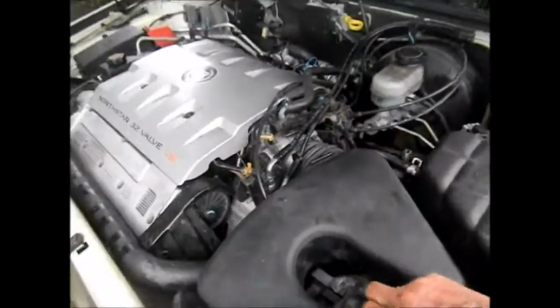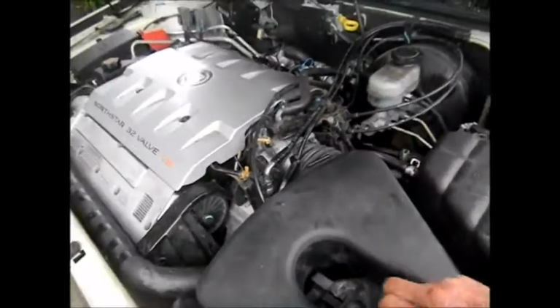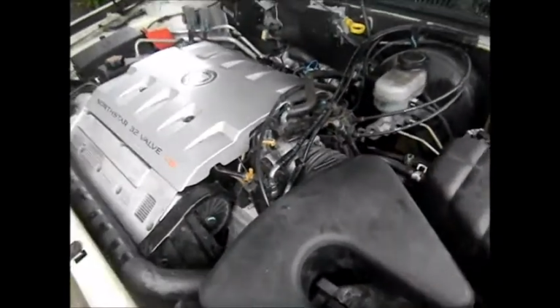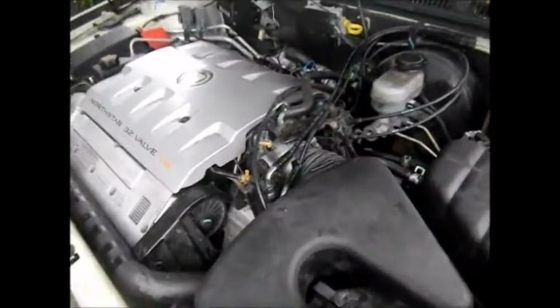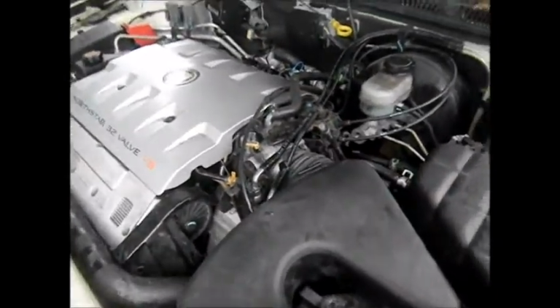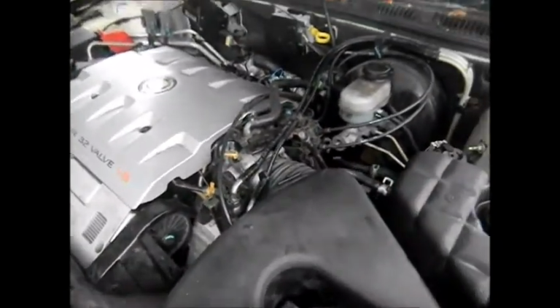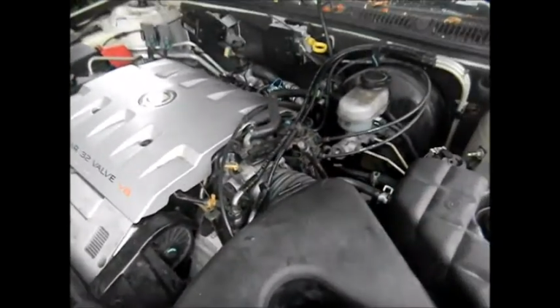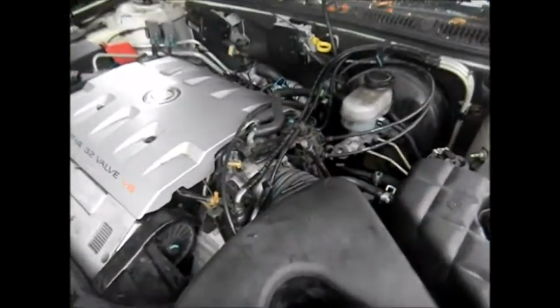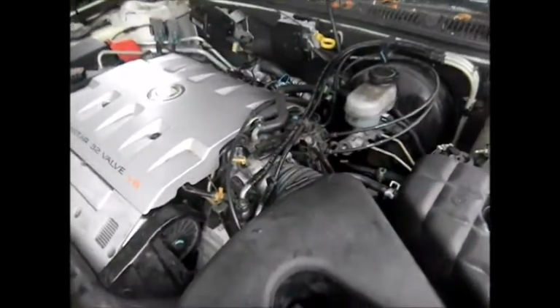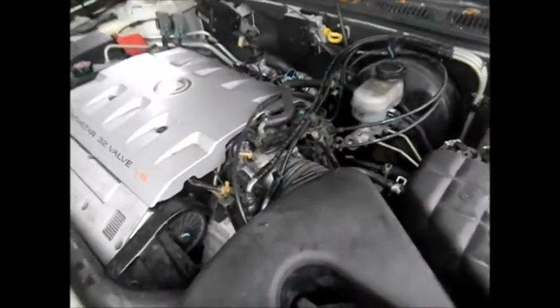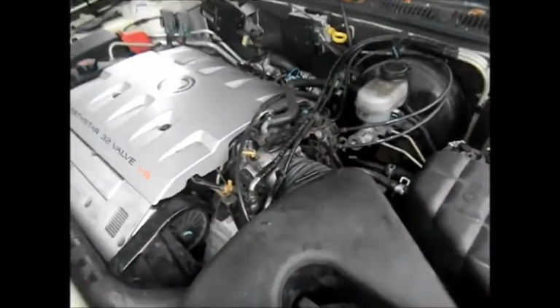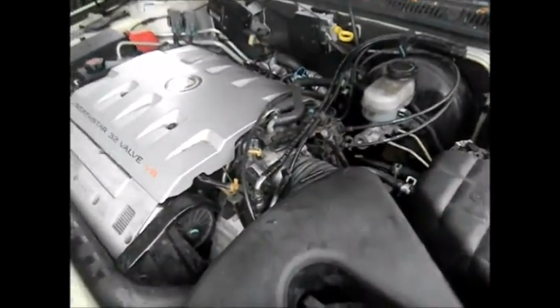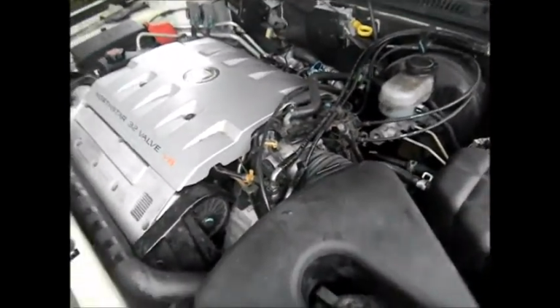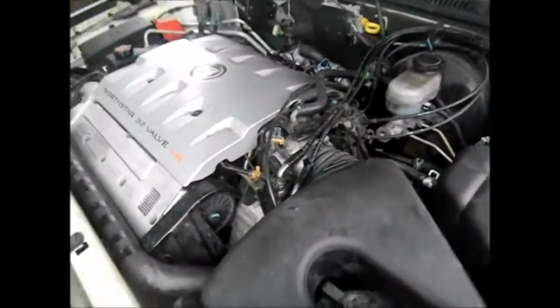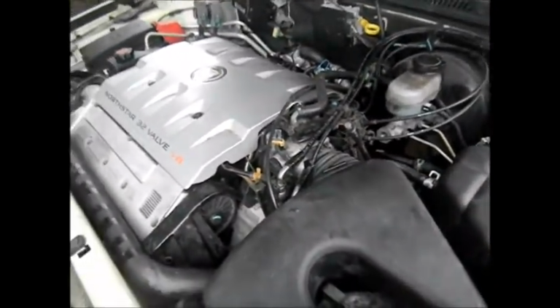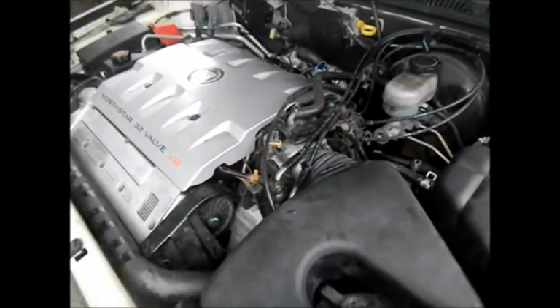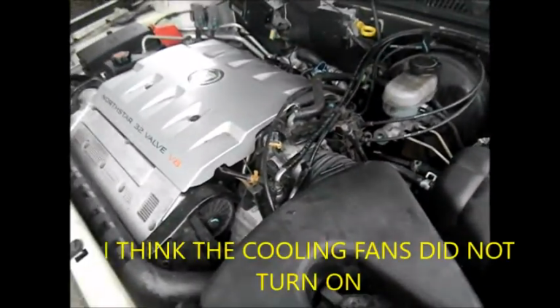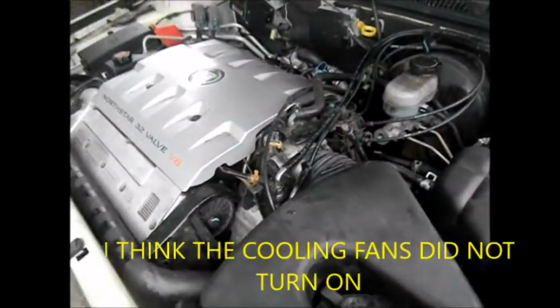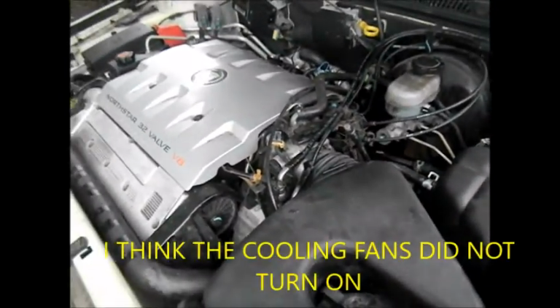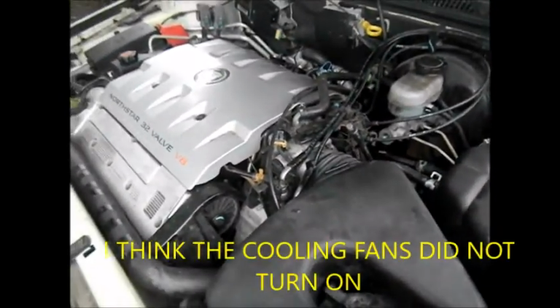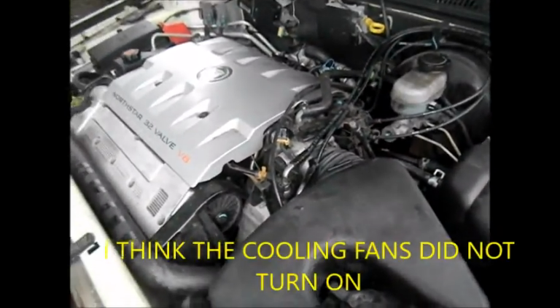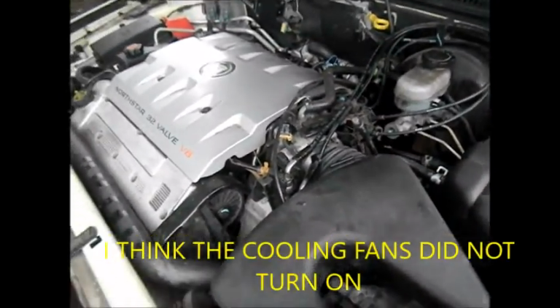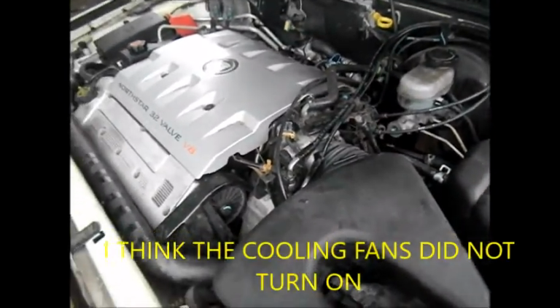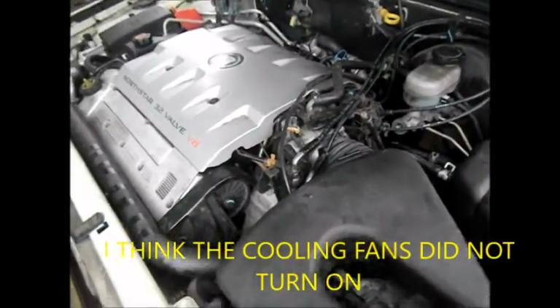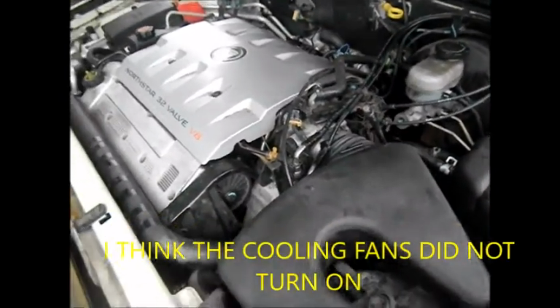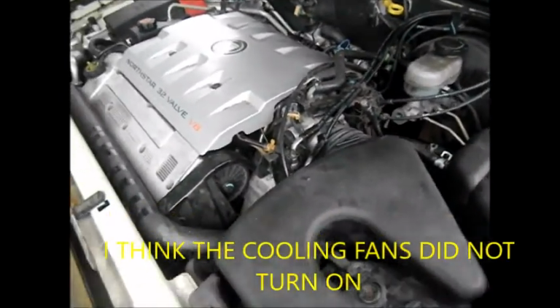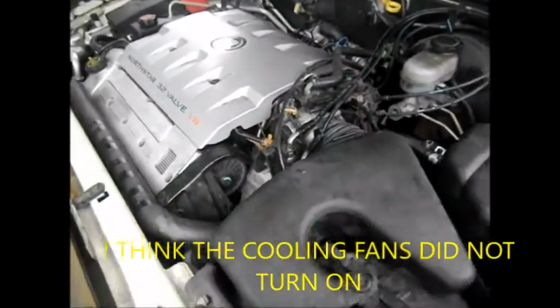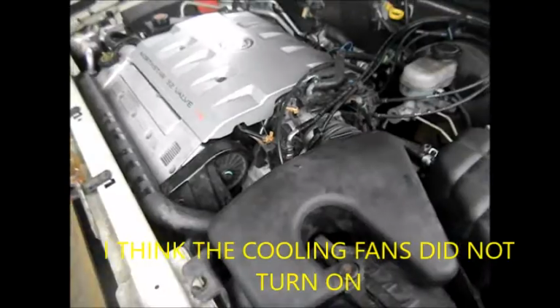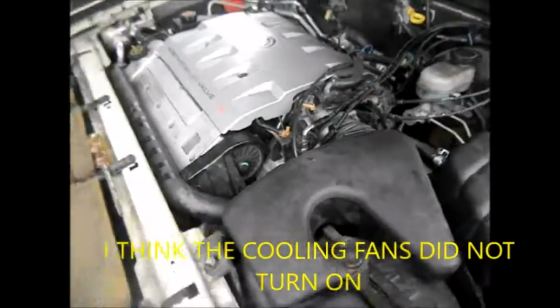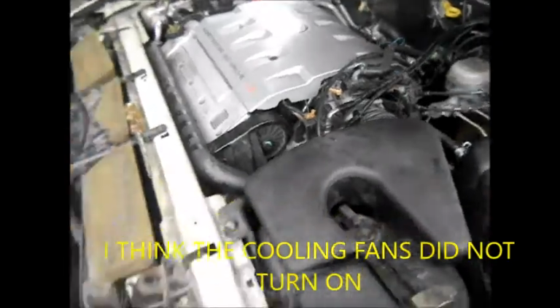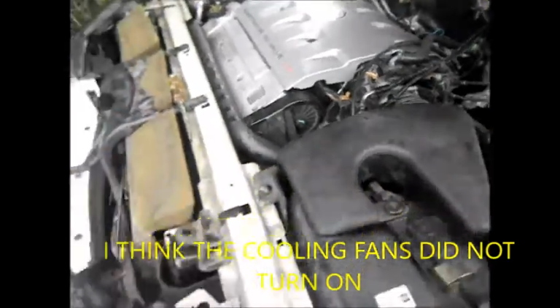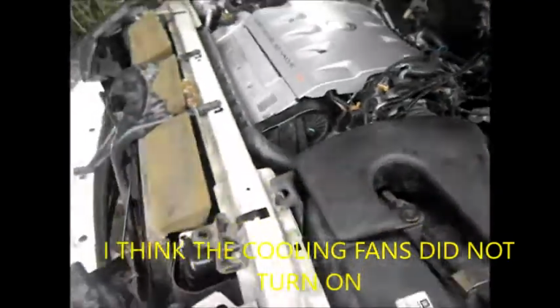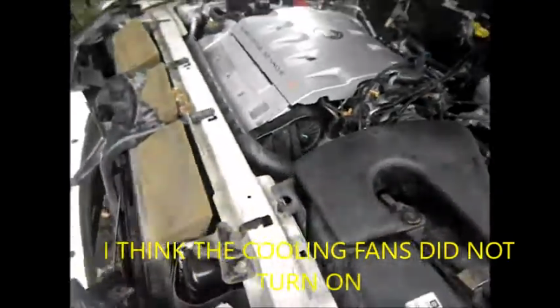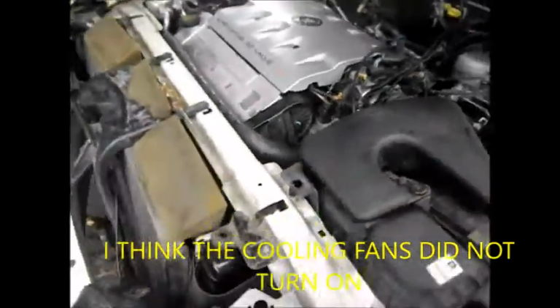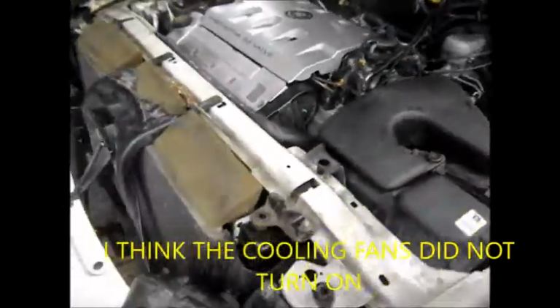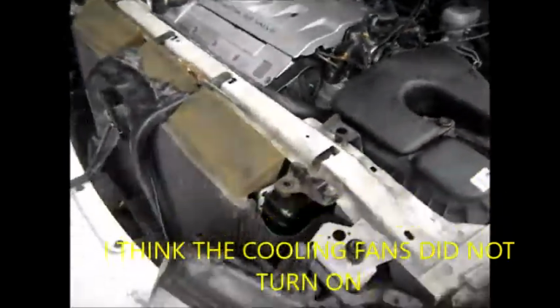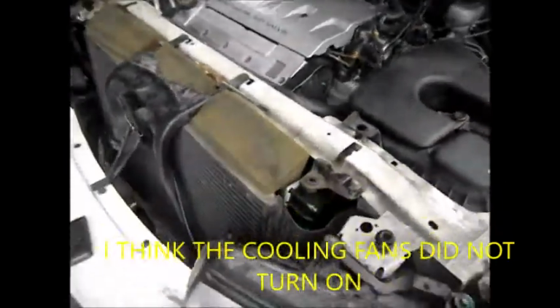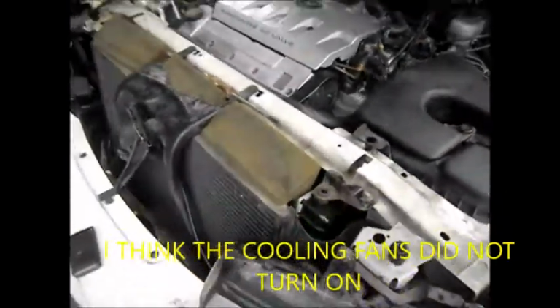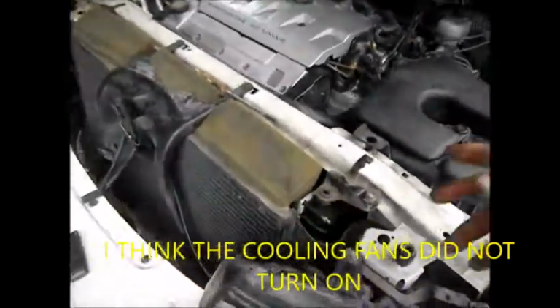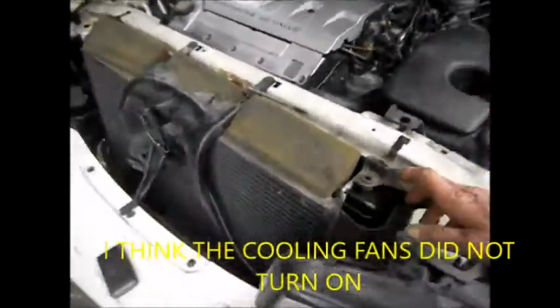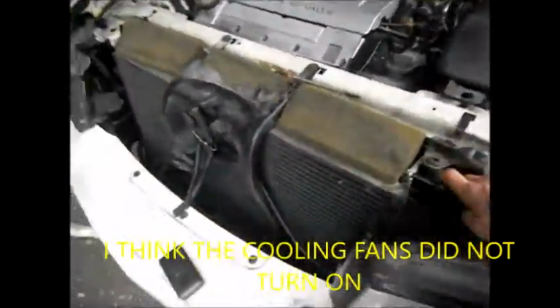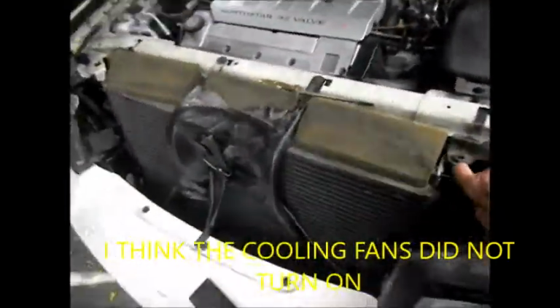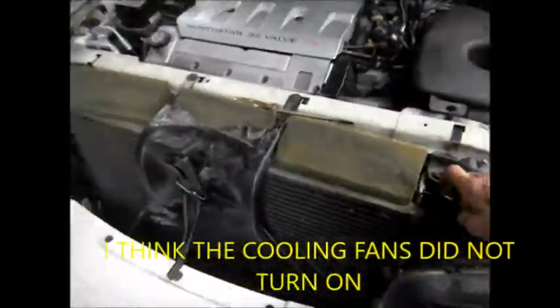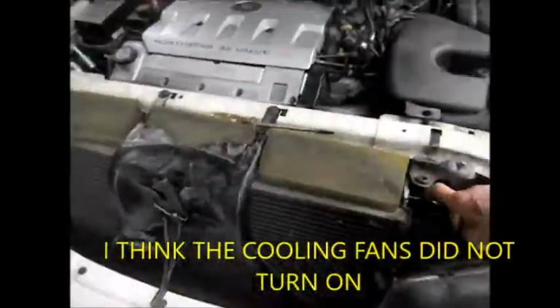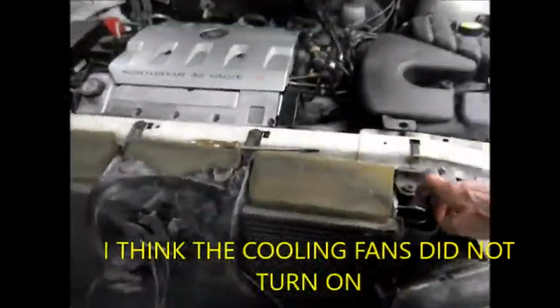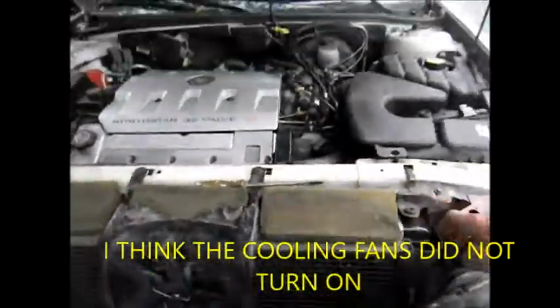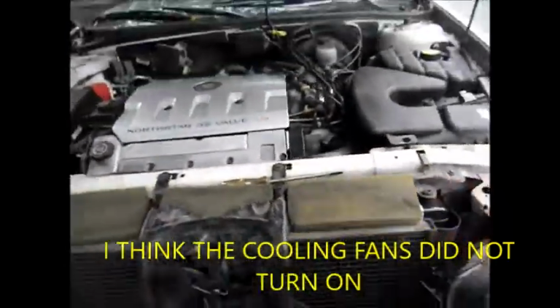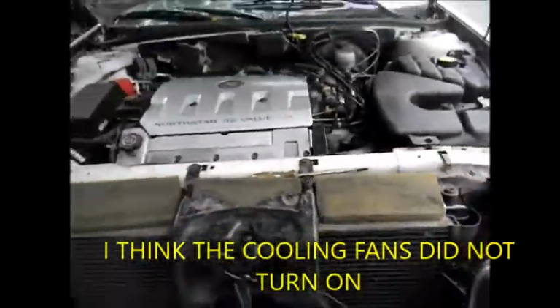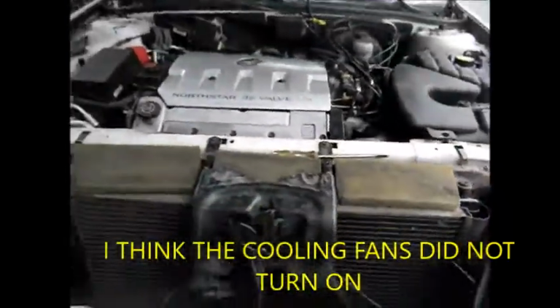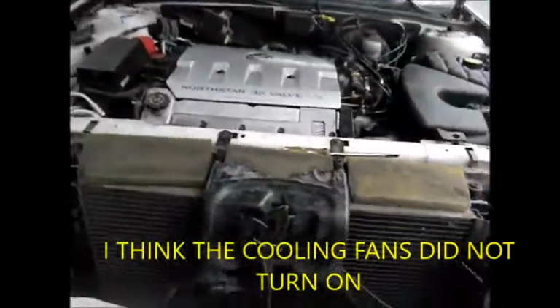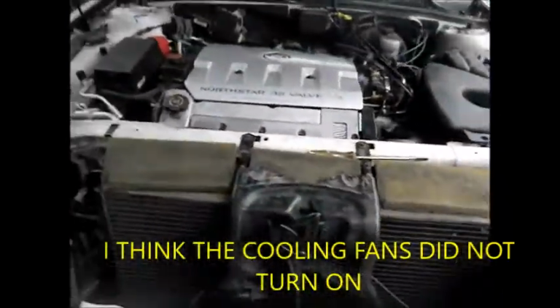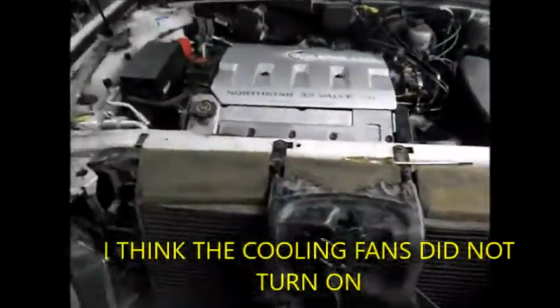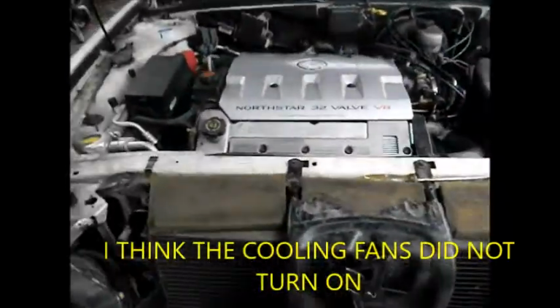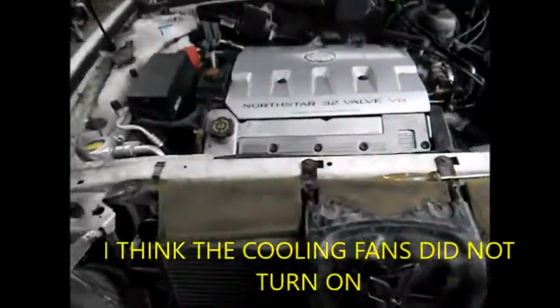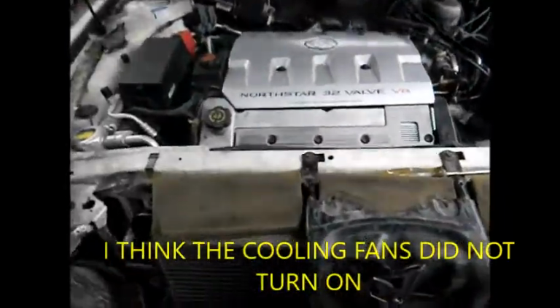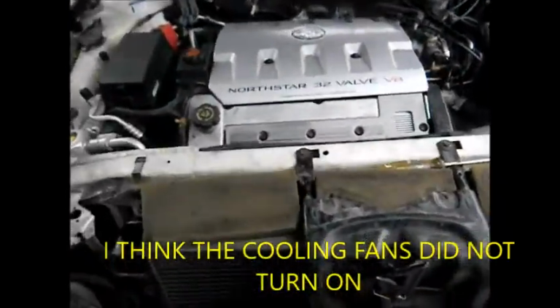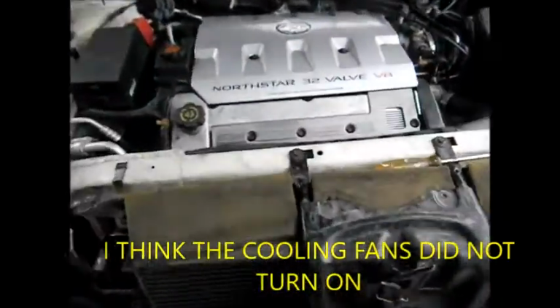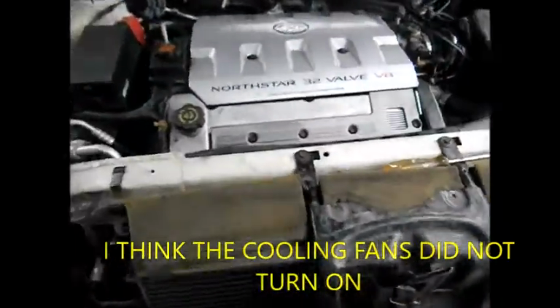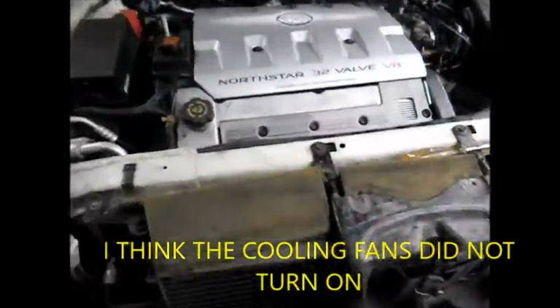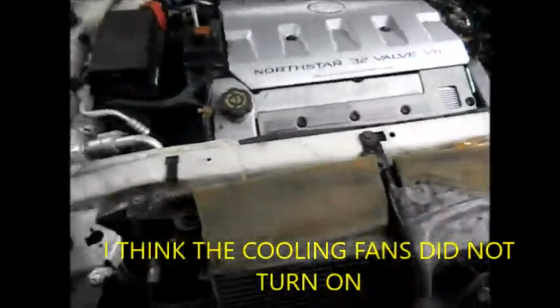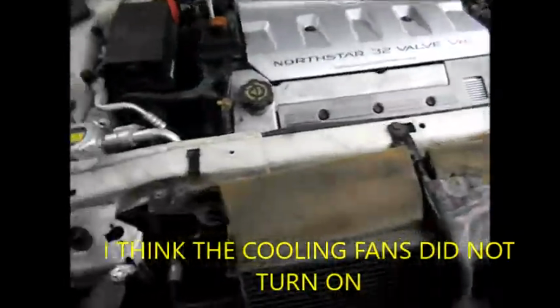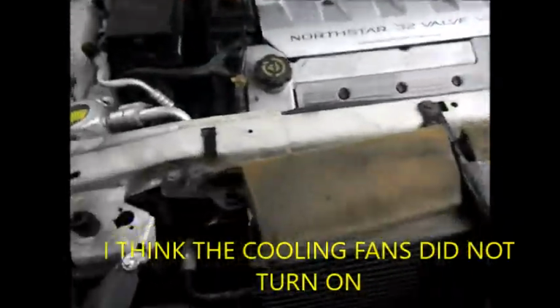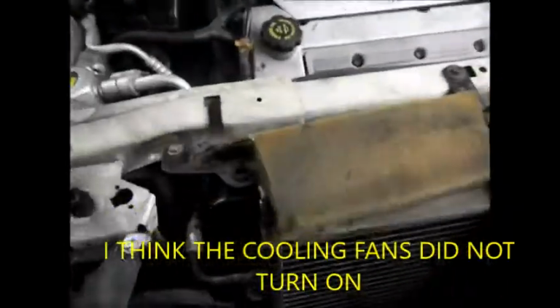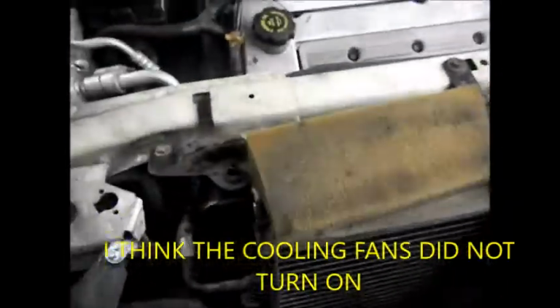This one here had an overheating problem at one point. This is the one I had the cracked radiator on — I just replaced the radiator.